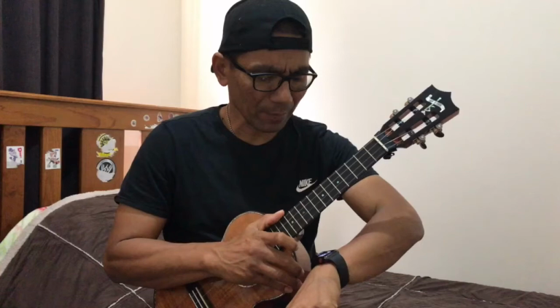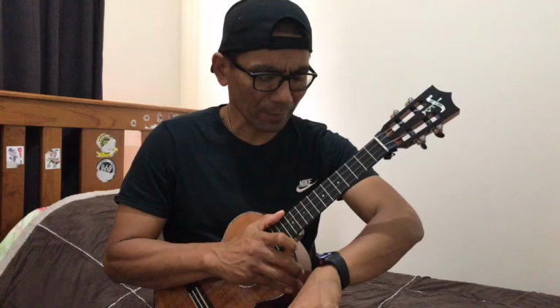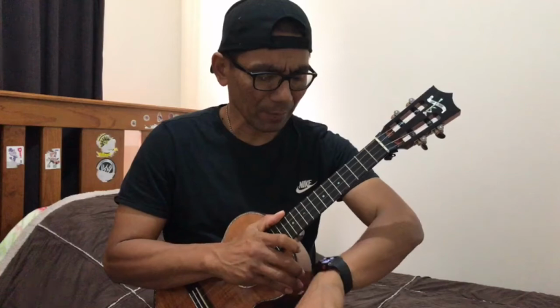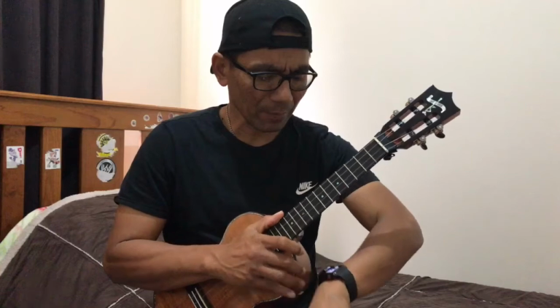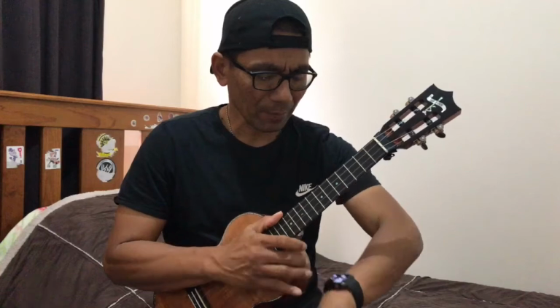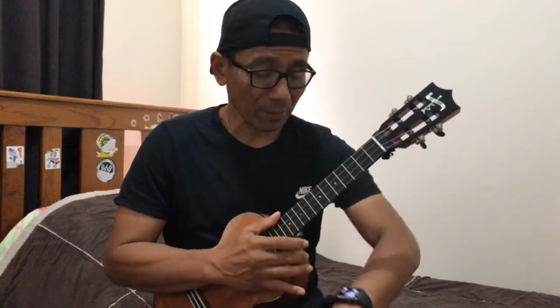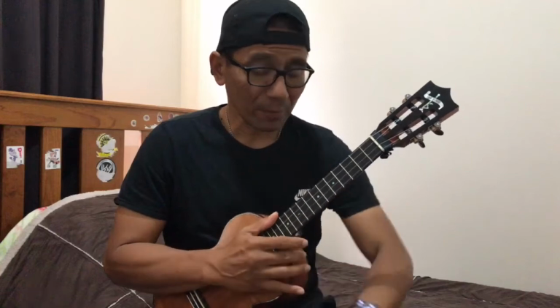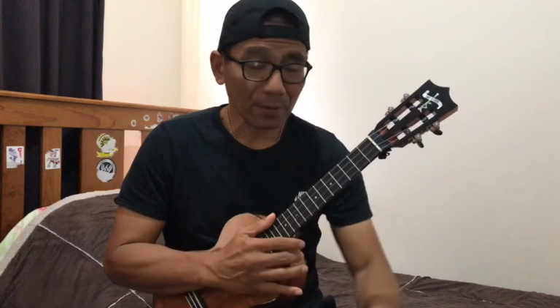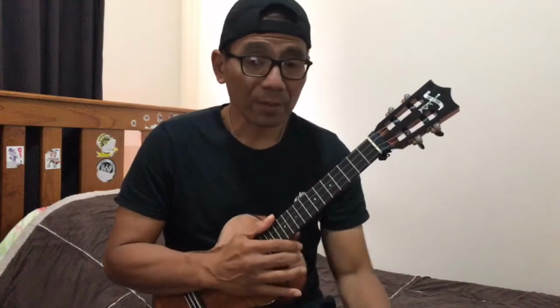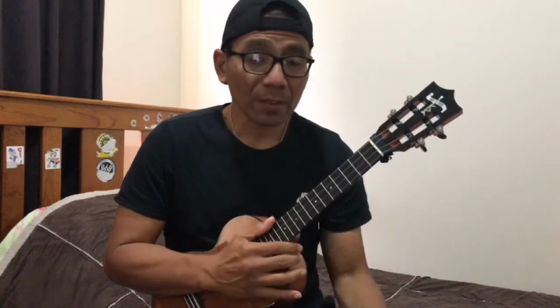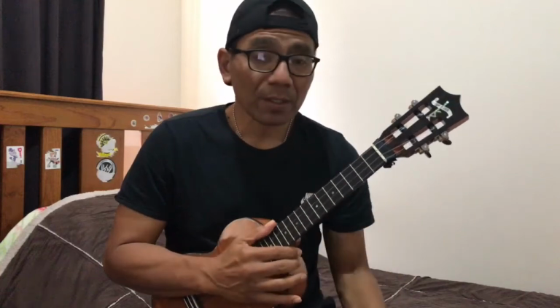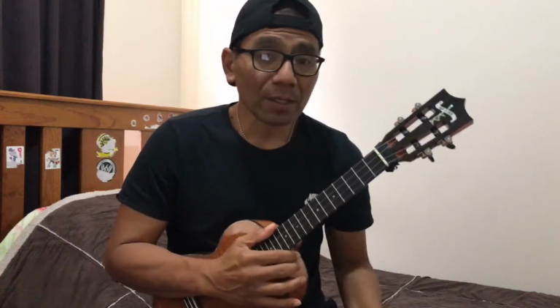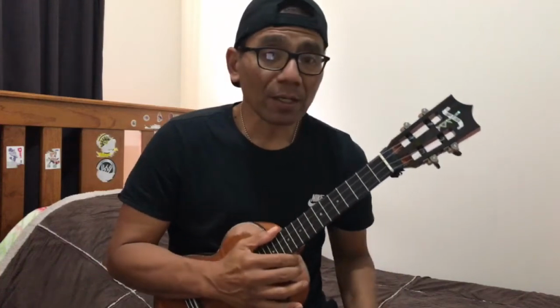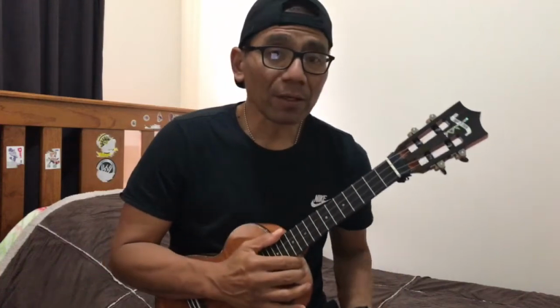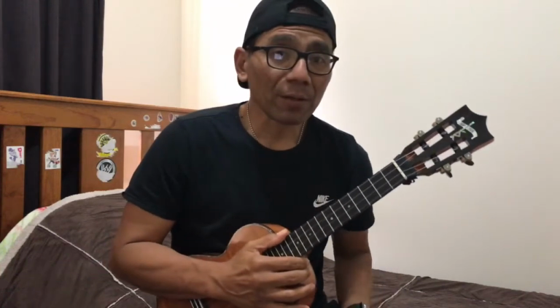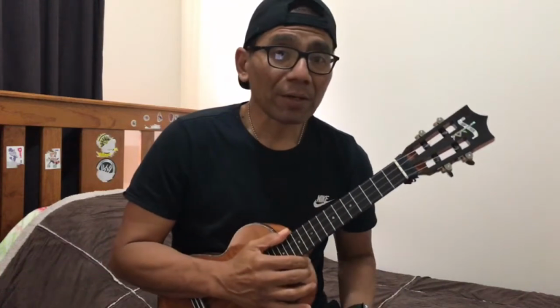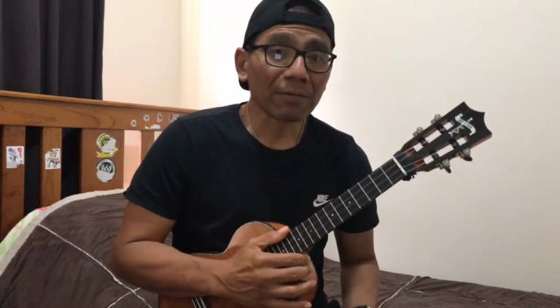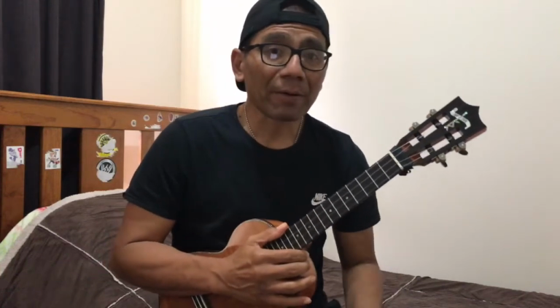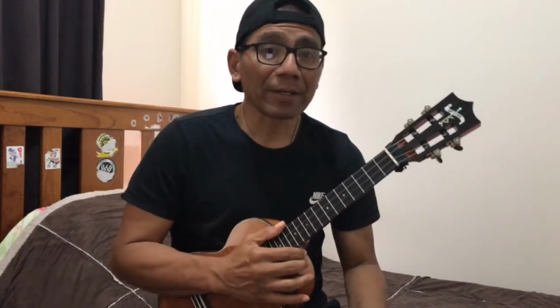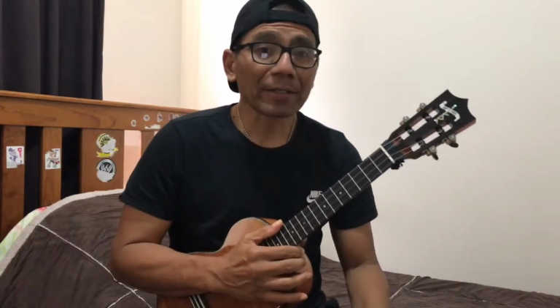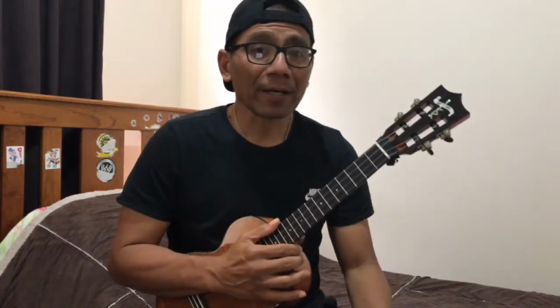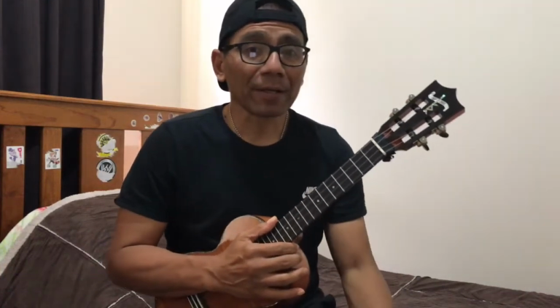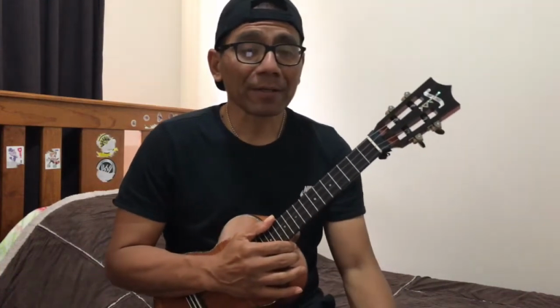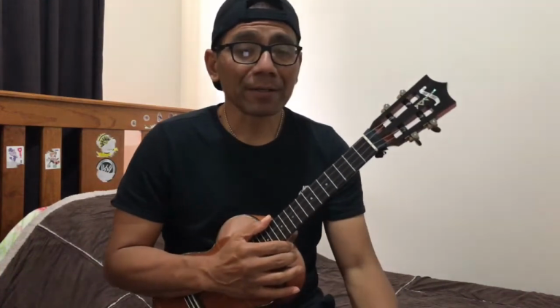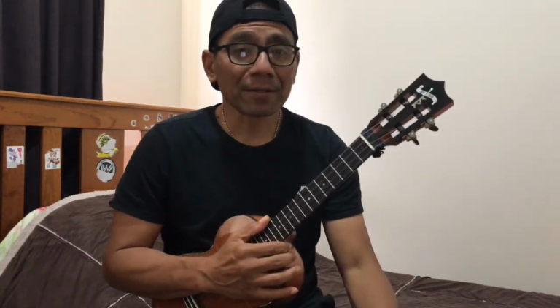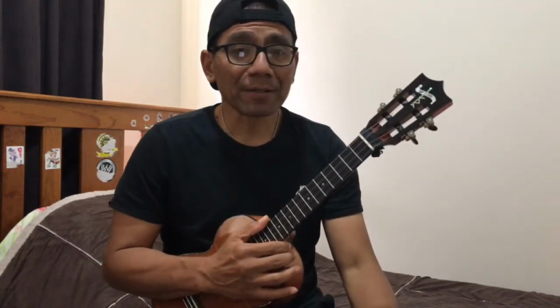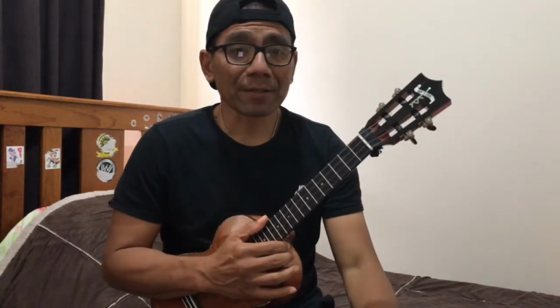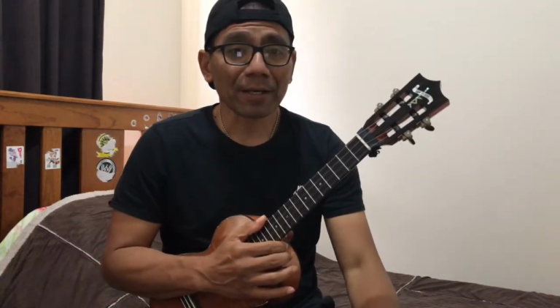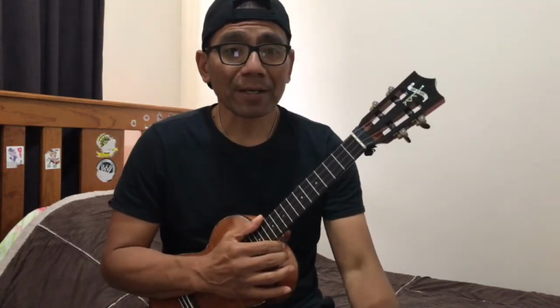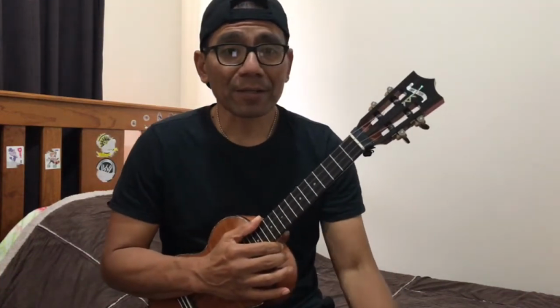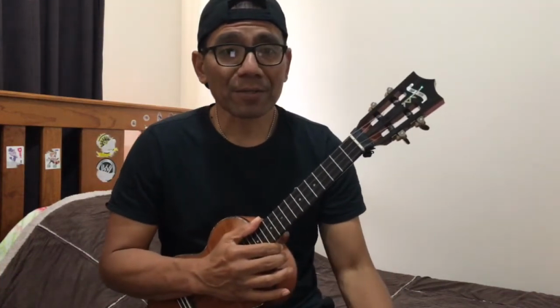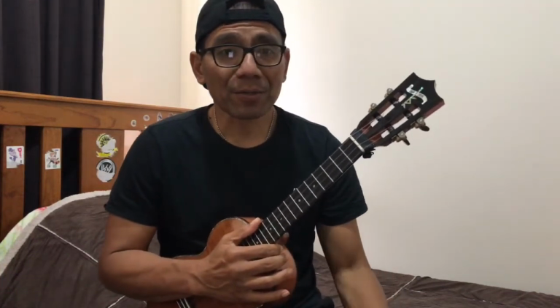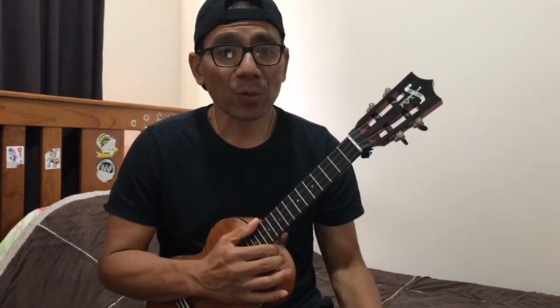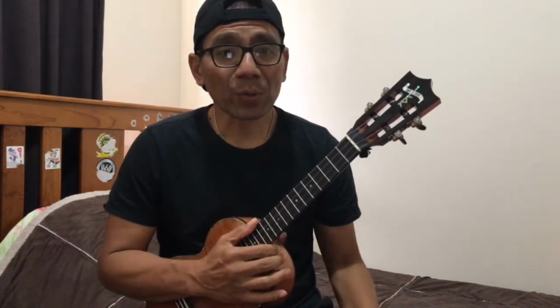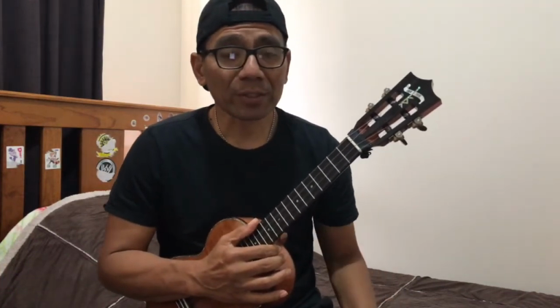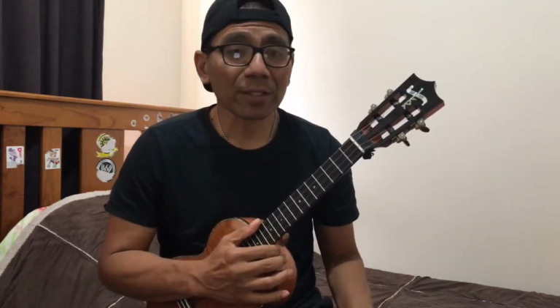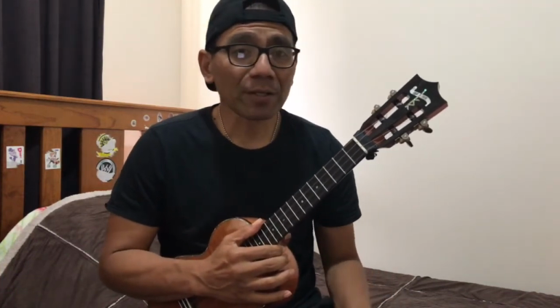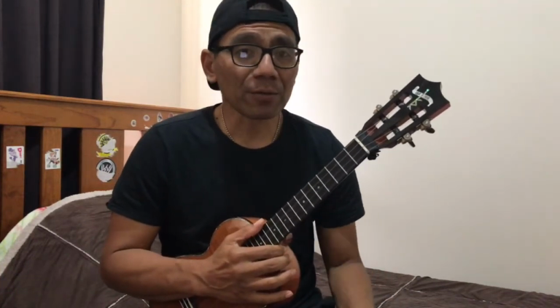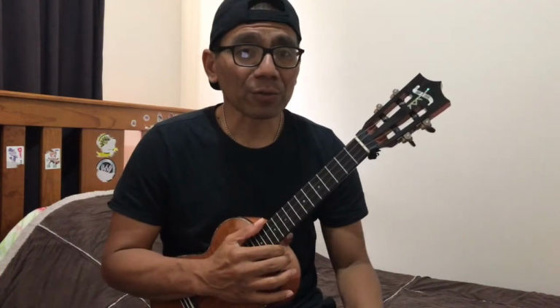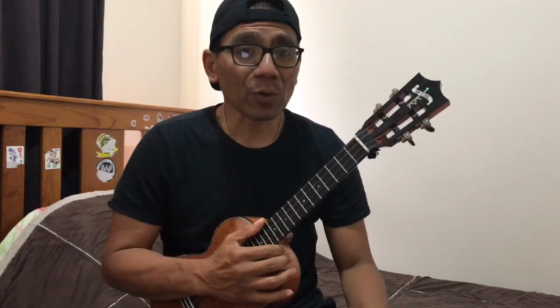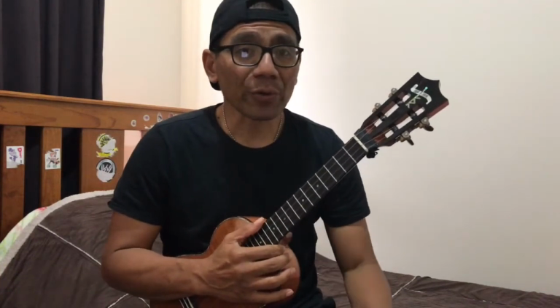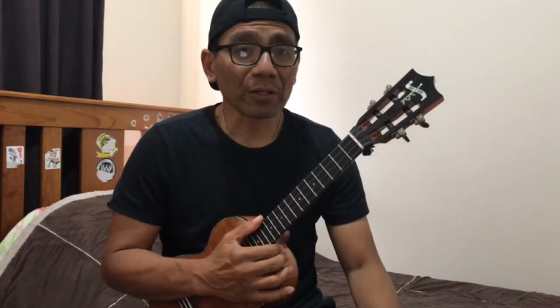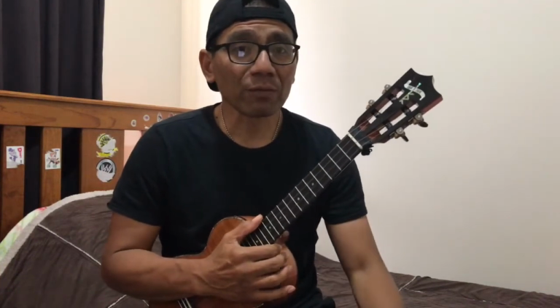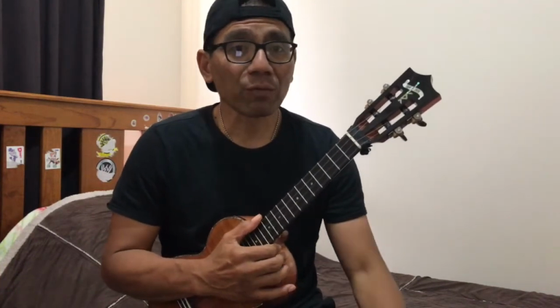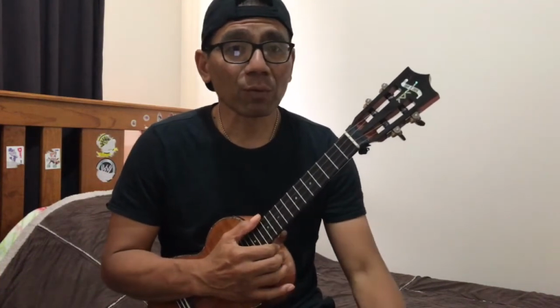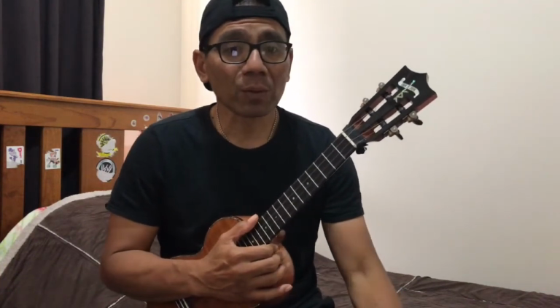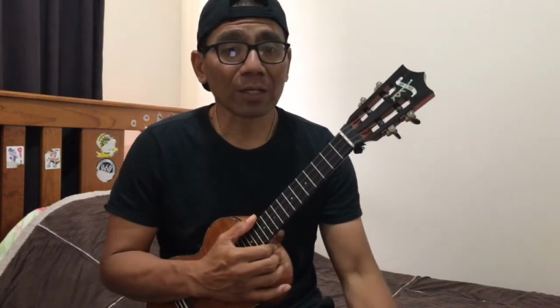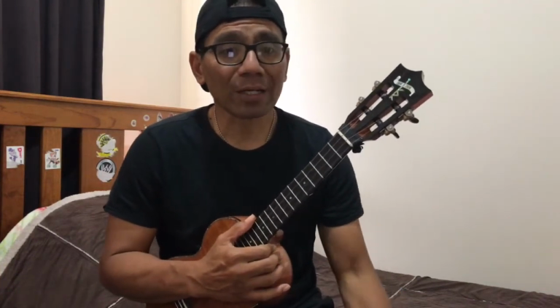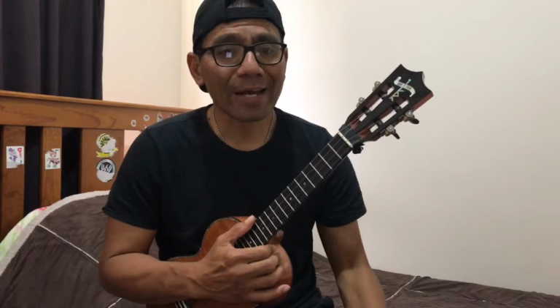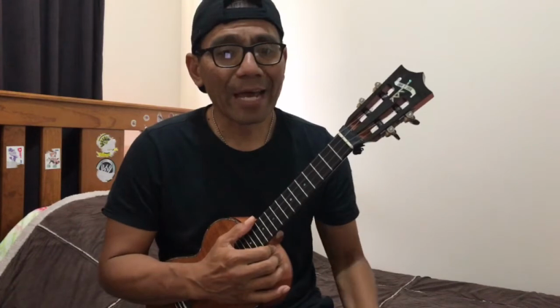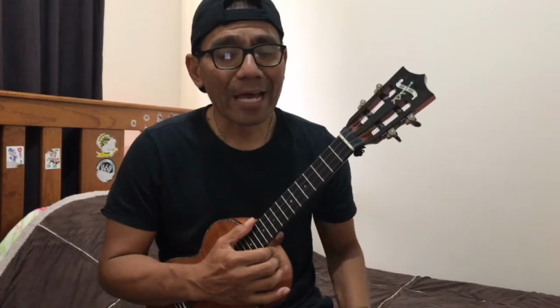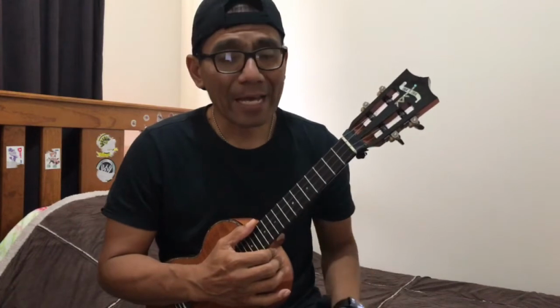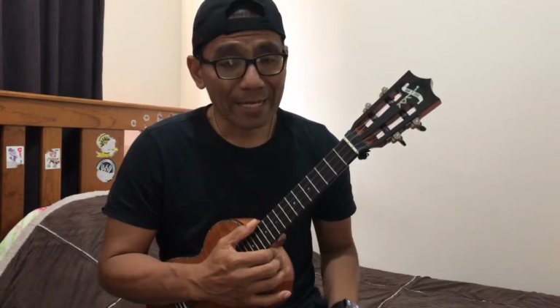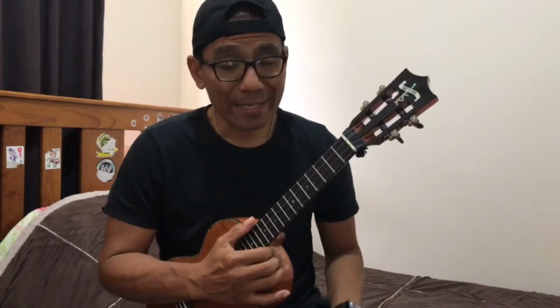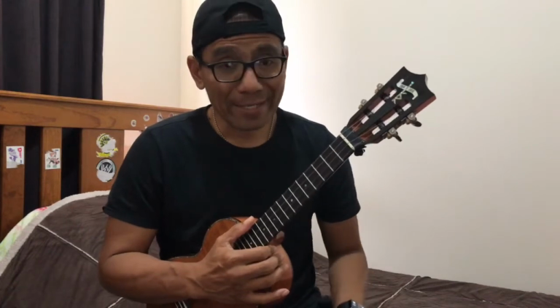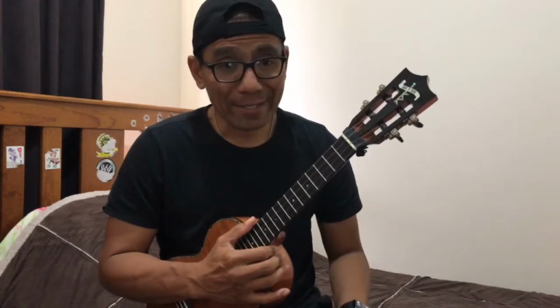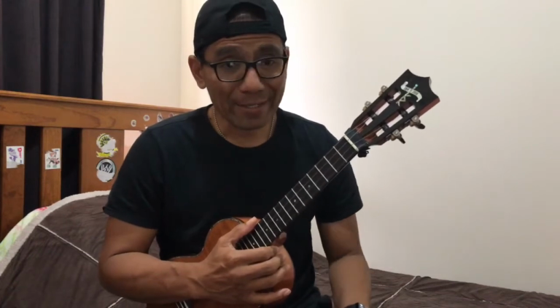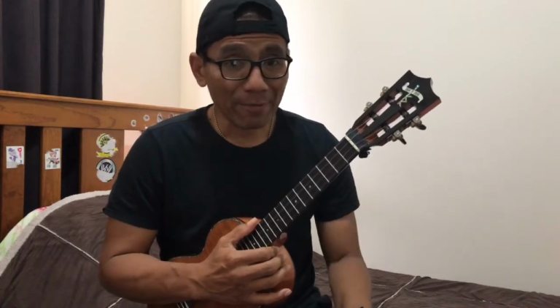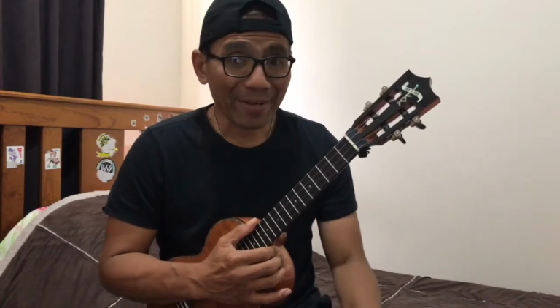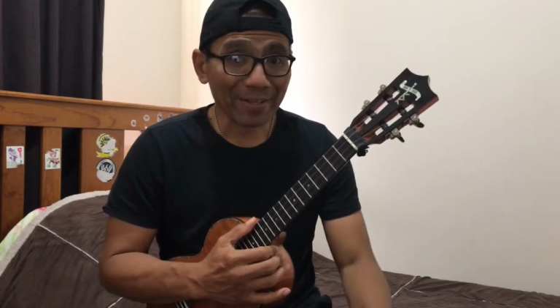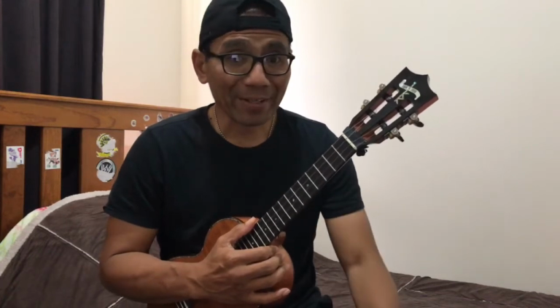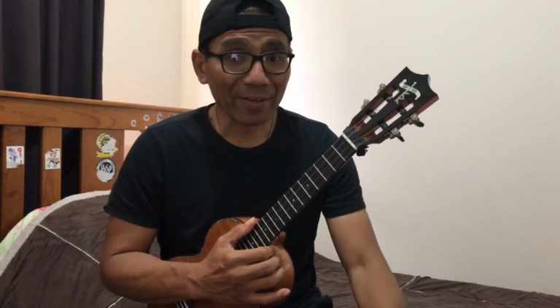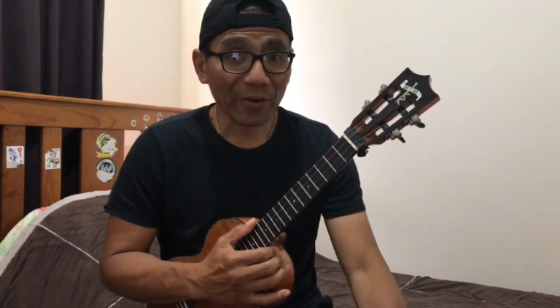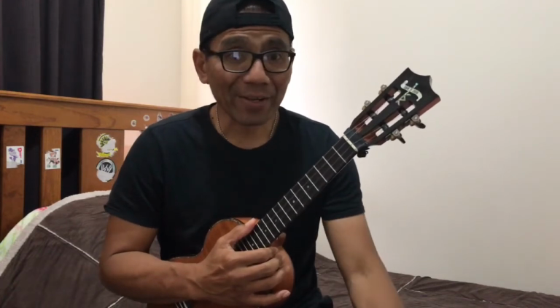Hello everyone, this is a short tutorial for 'This Is Amazing Grace'.